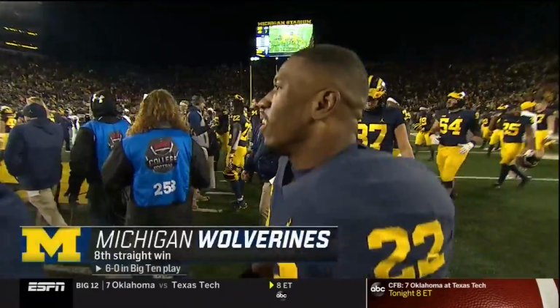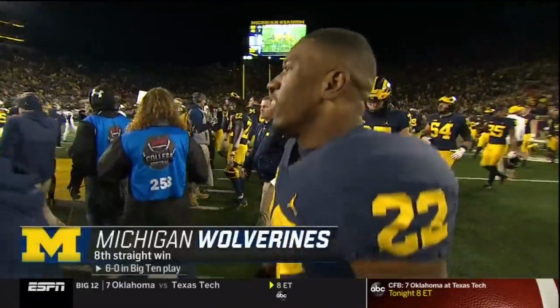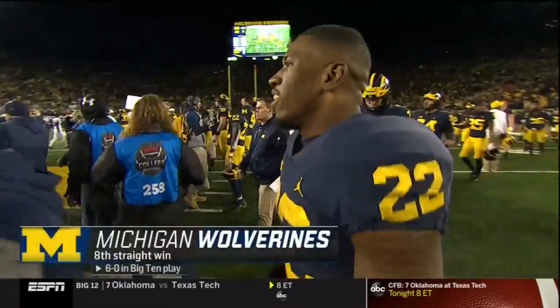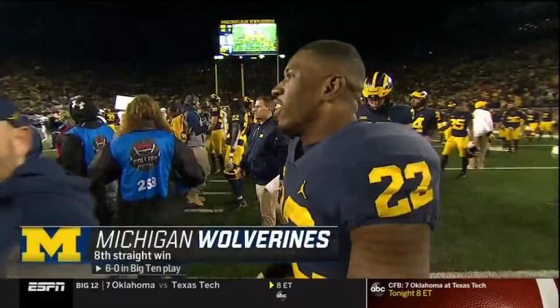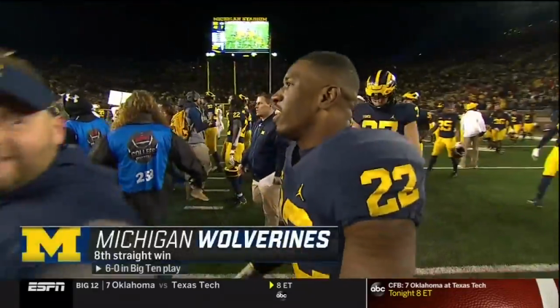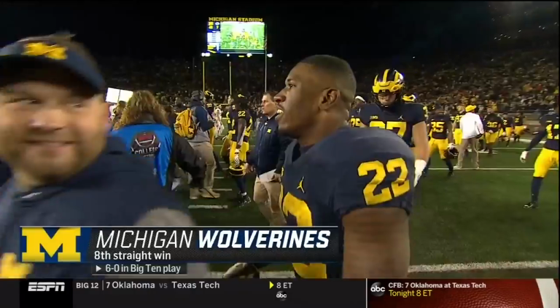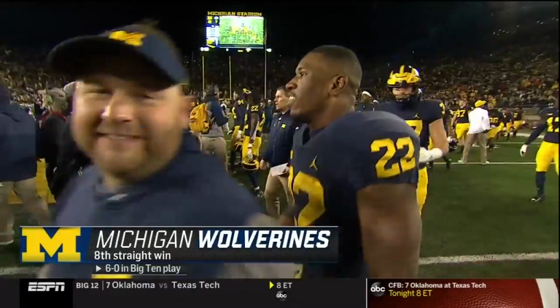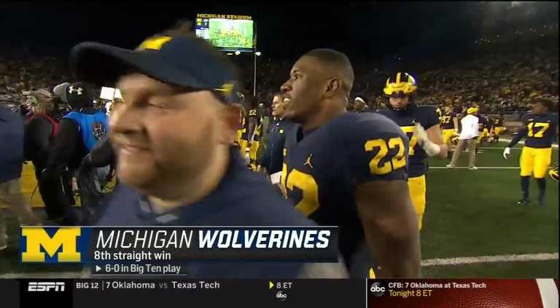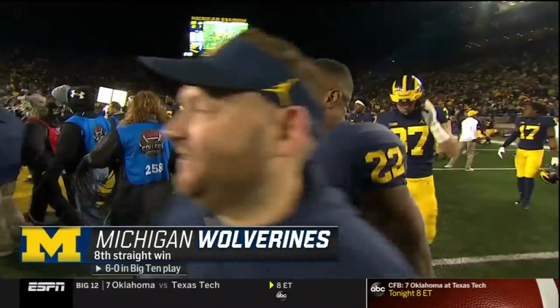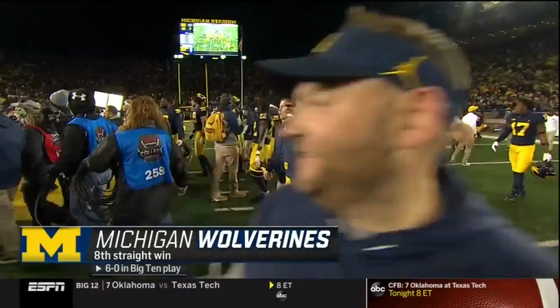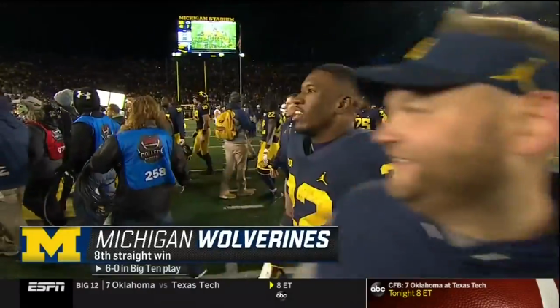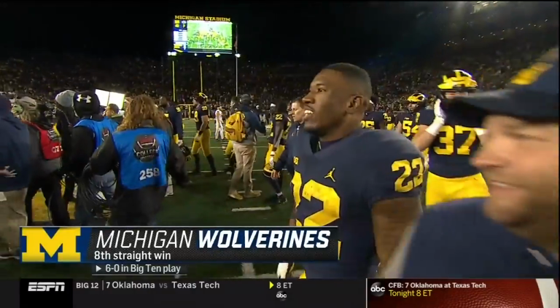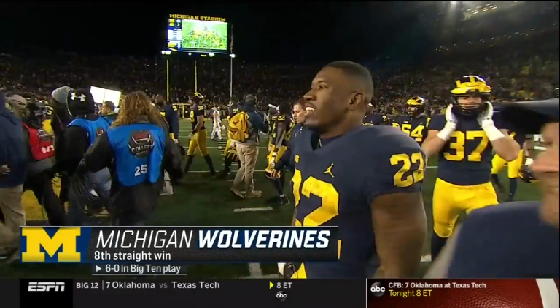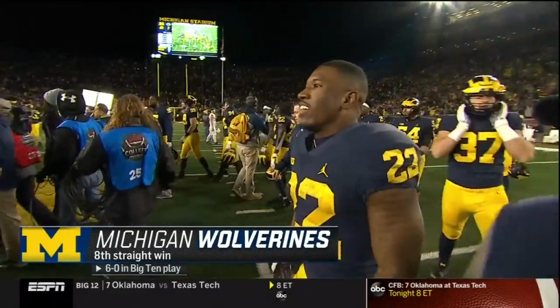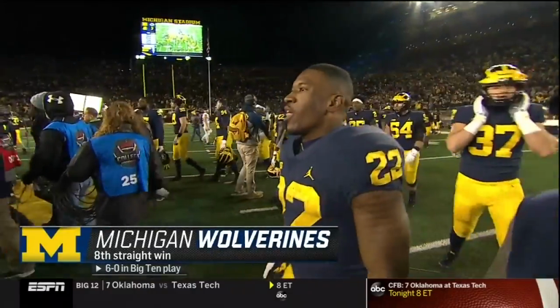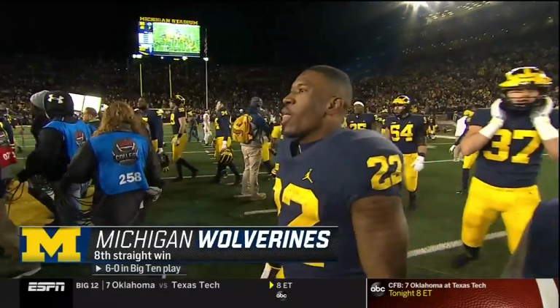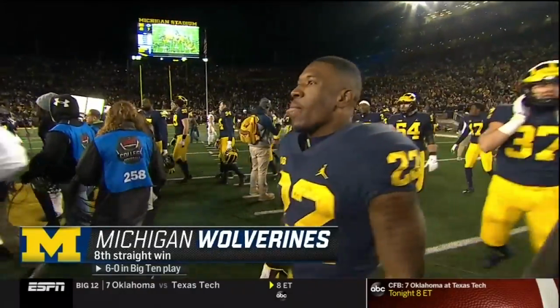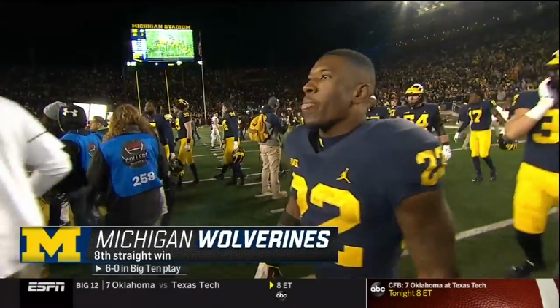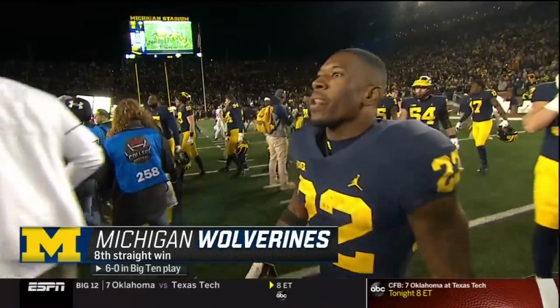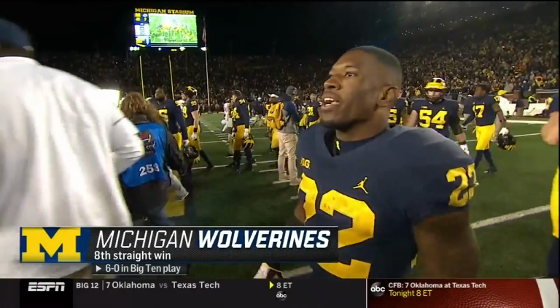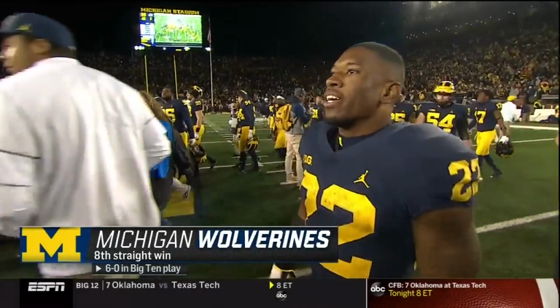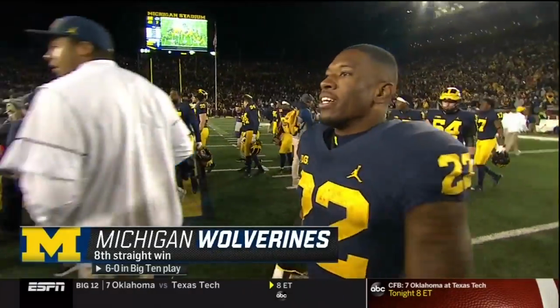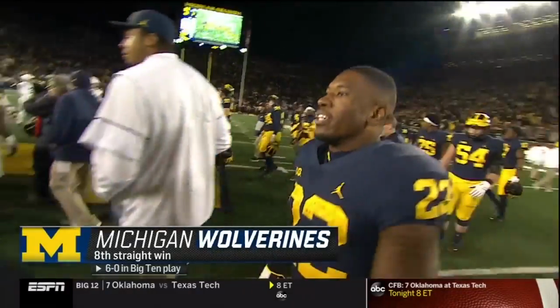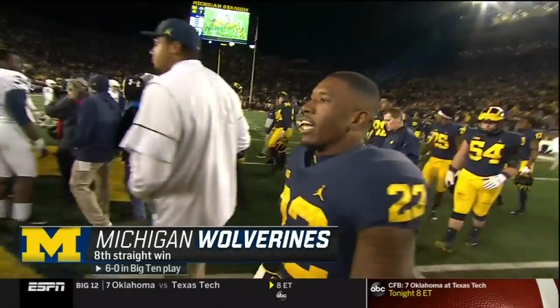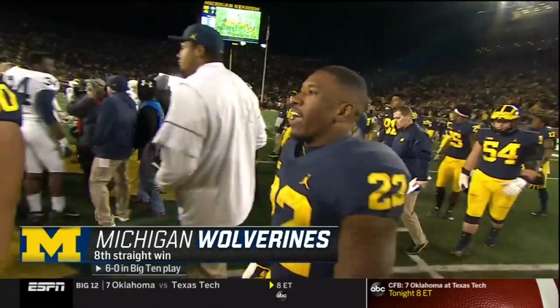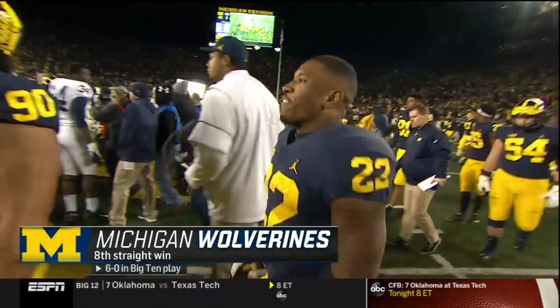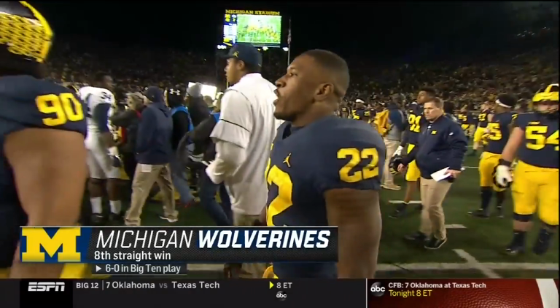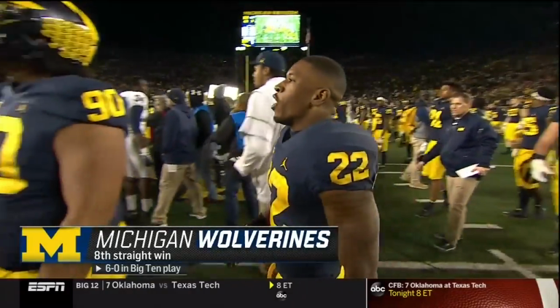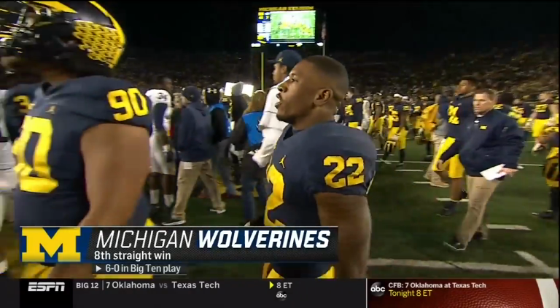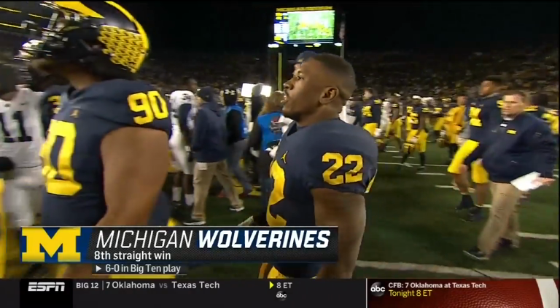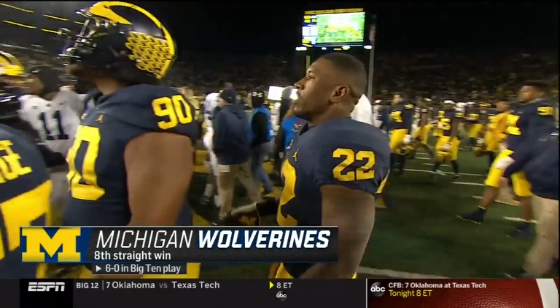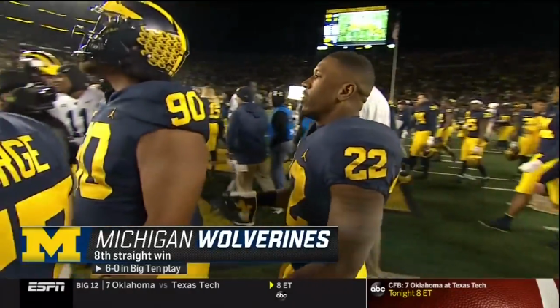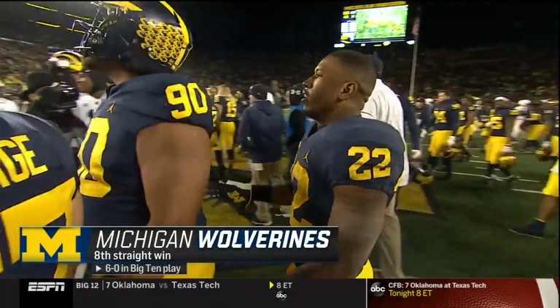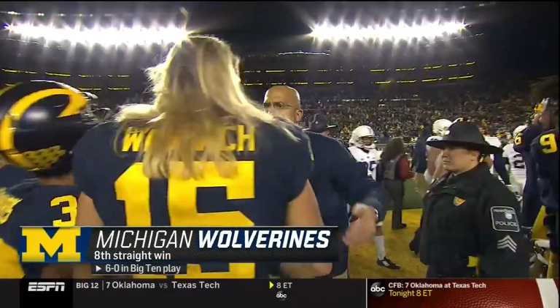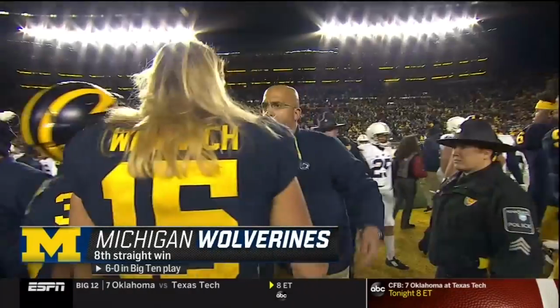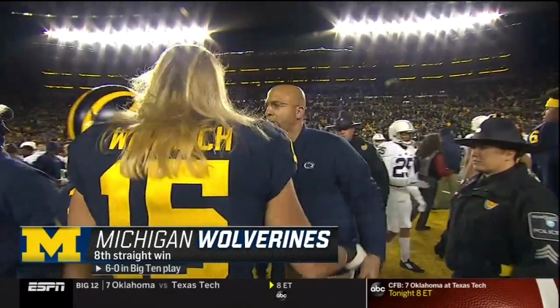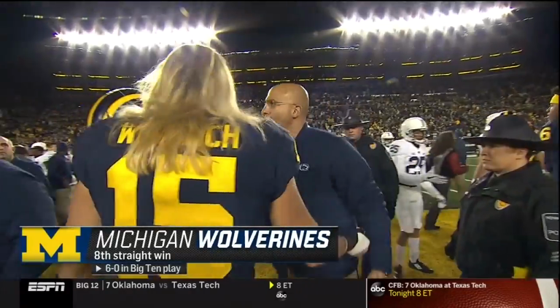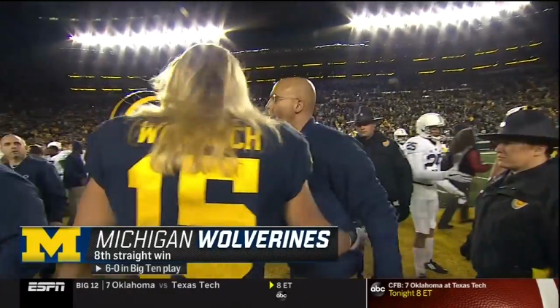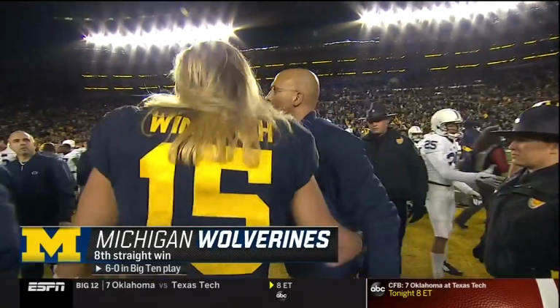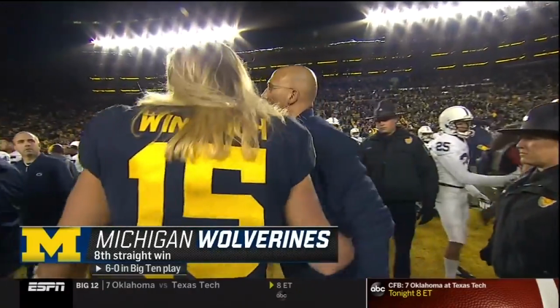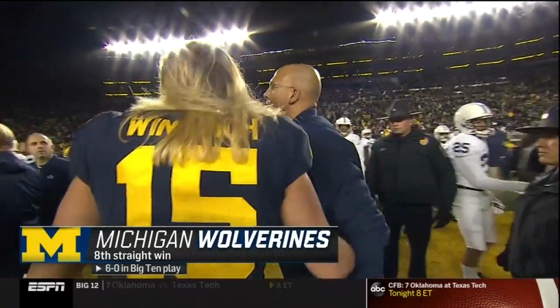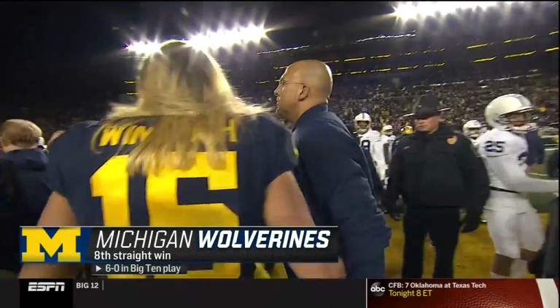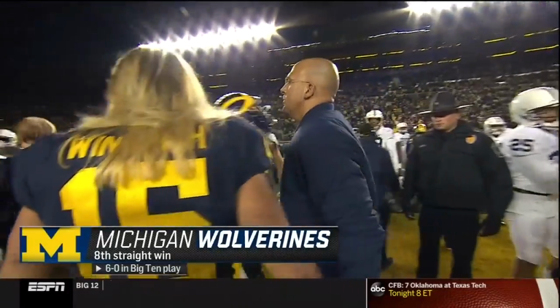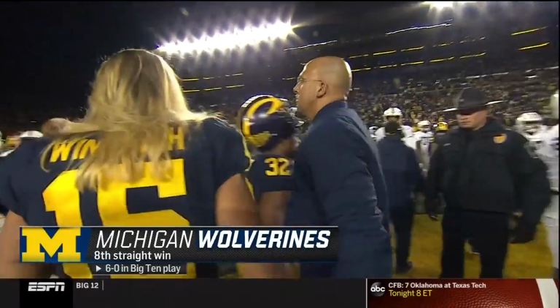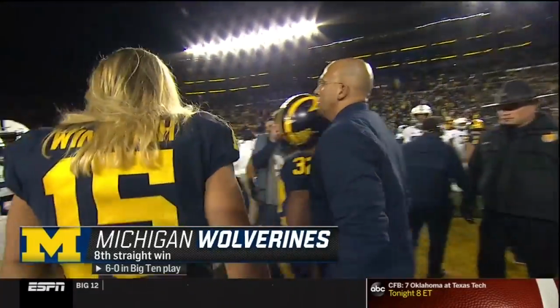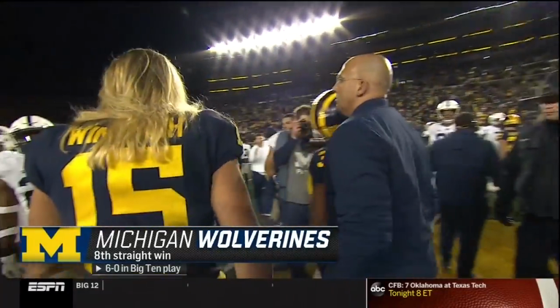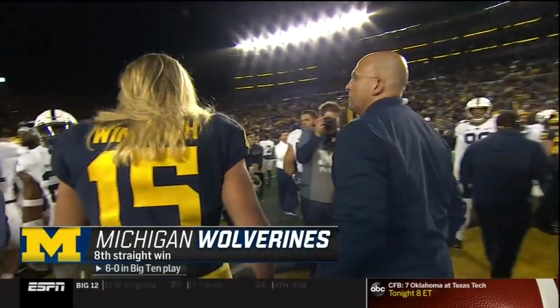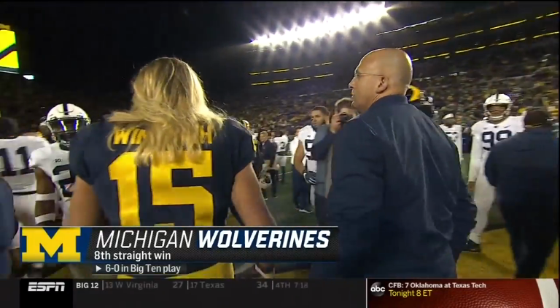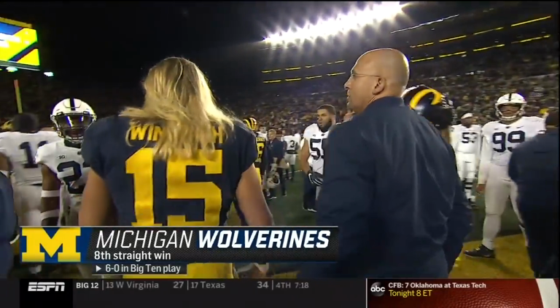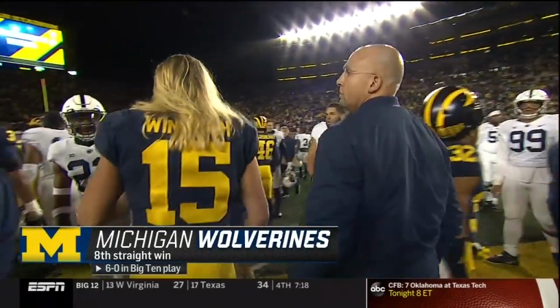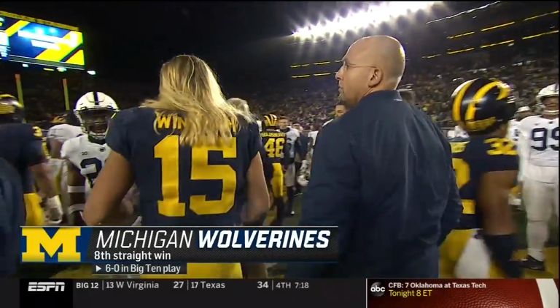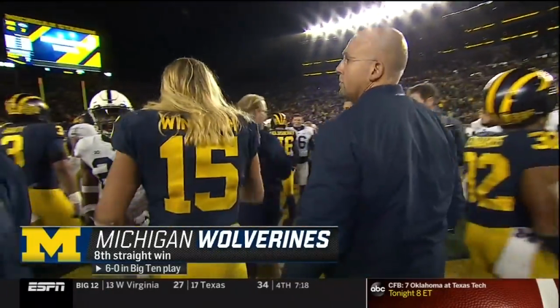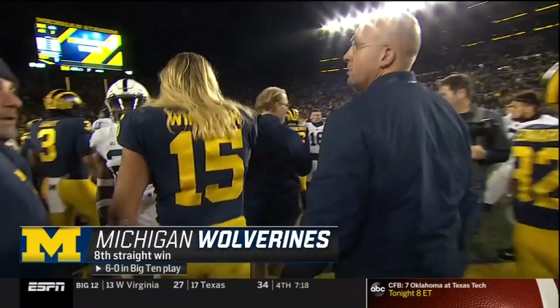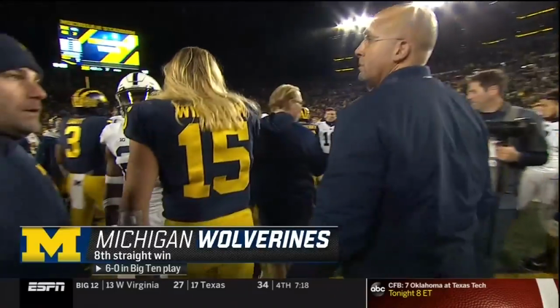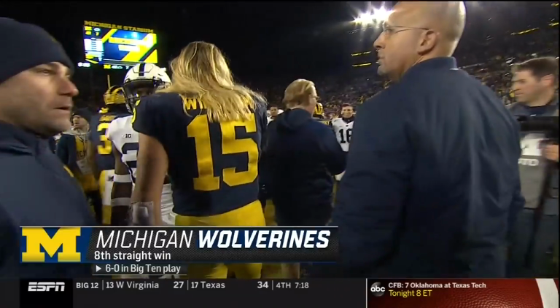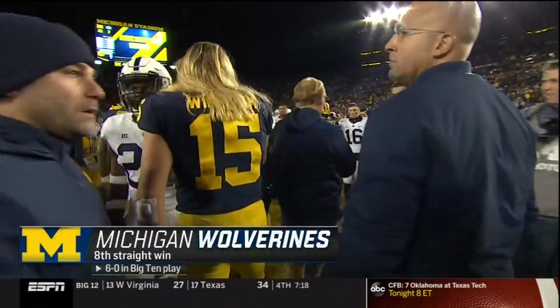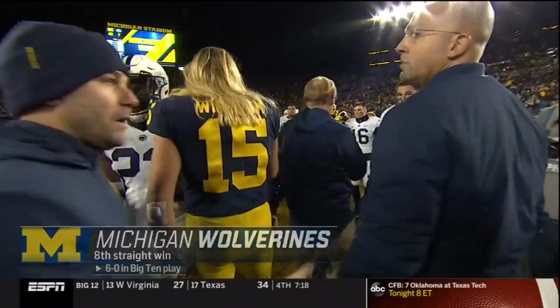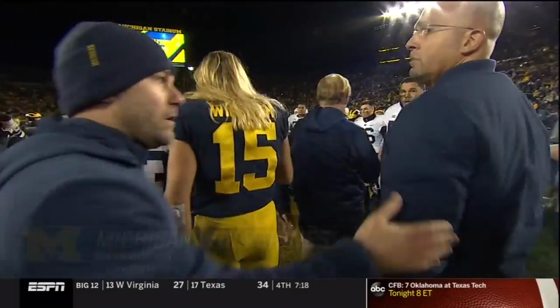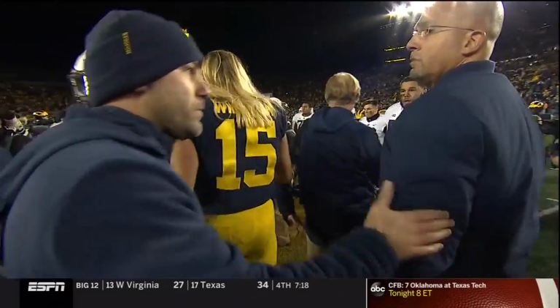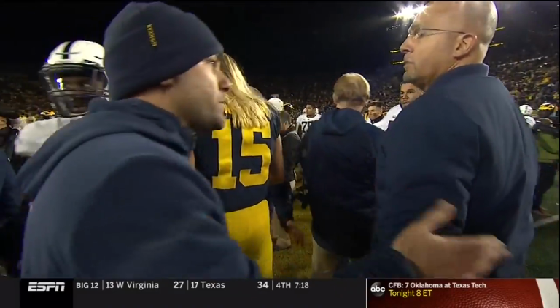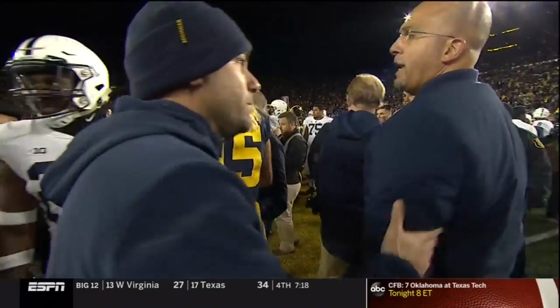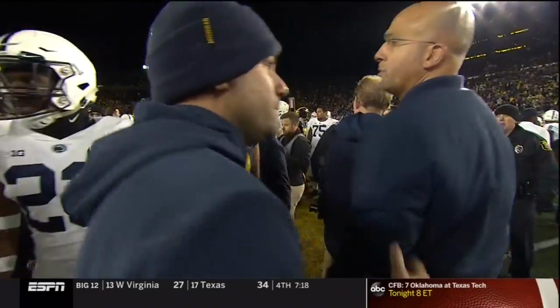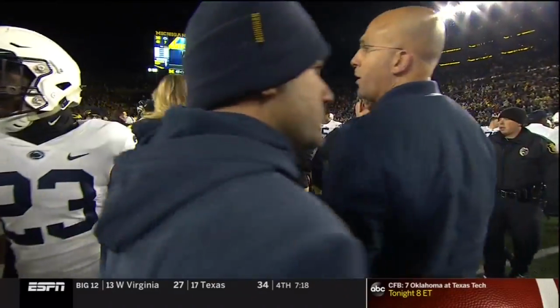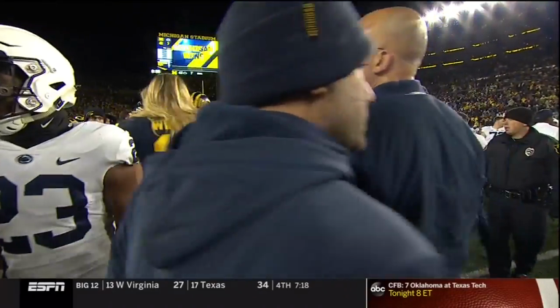42-7. Michigan takes a step closer to a Big Ten title and perhaps a playoff bid.